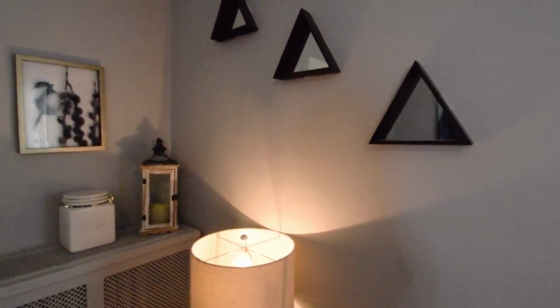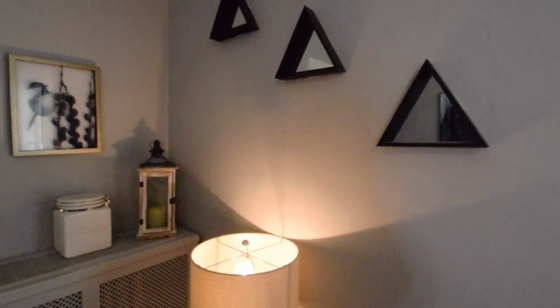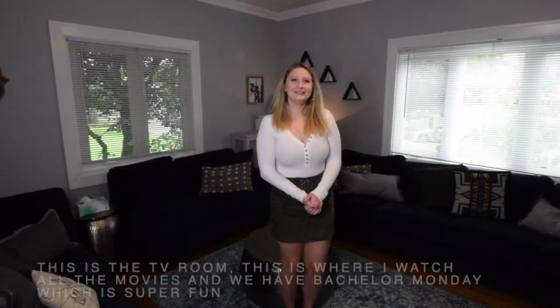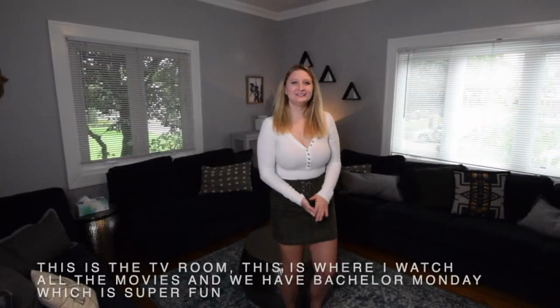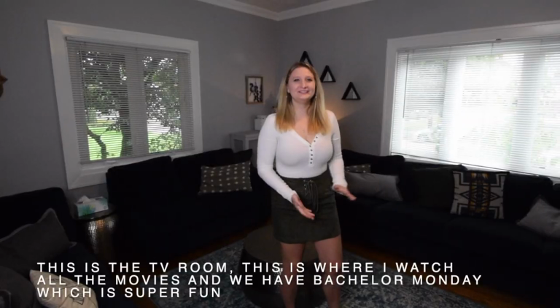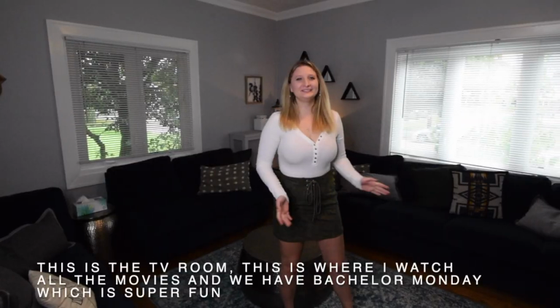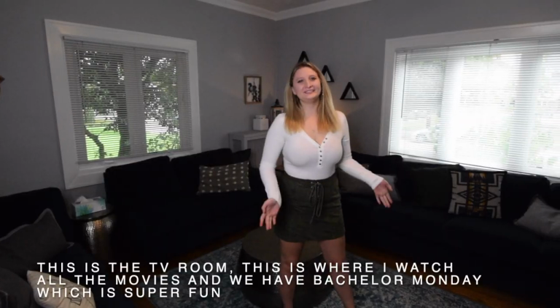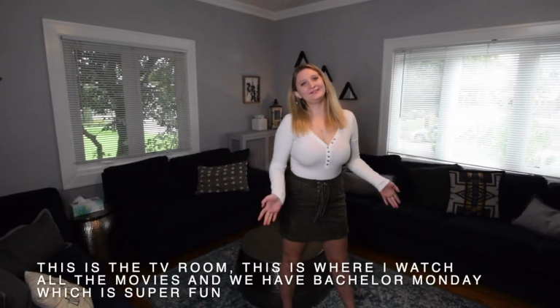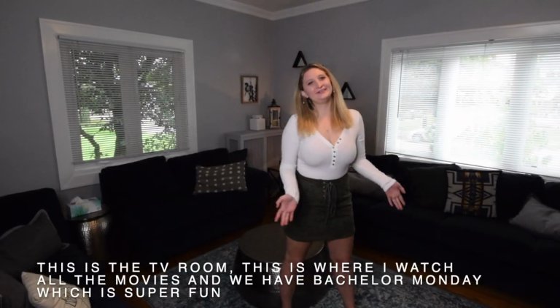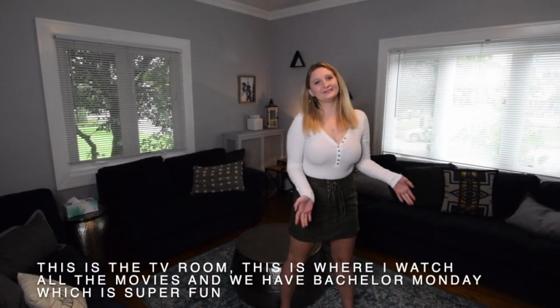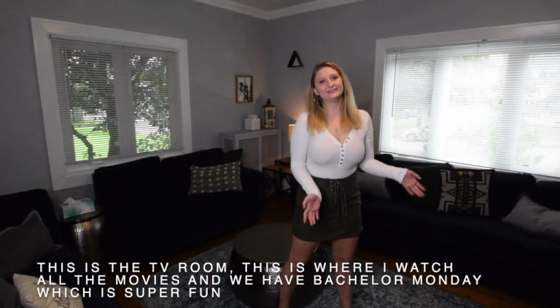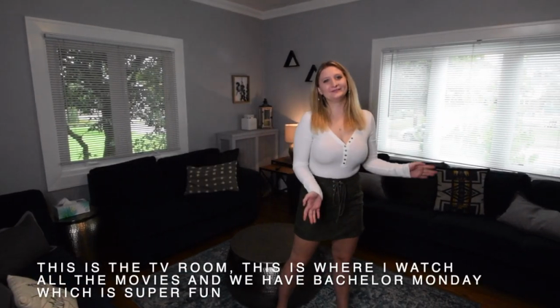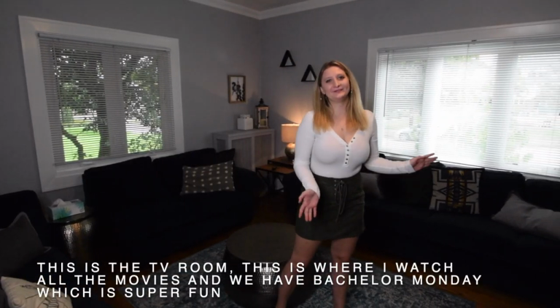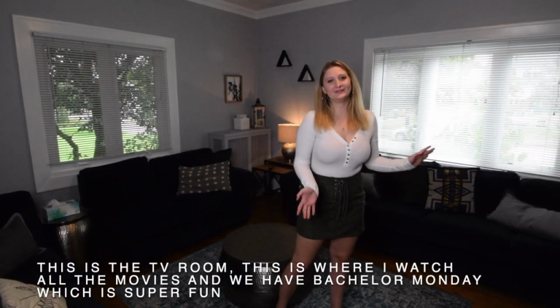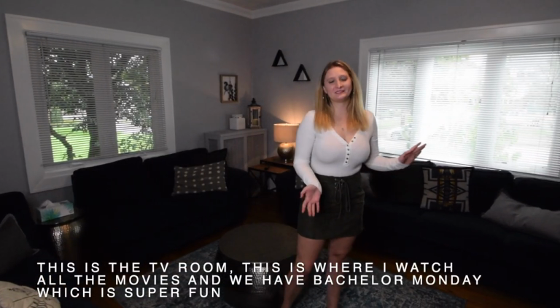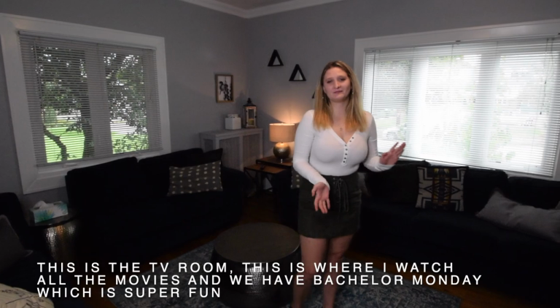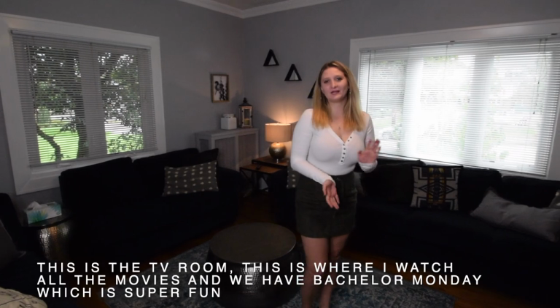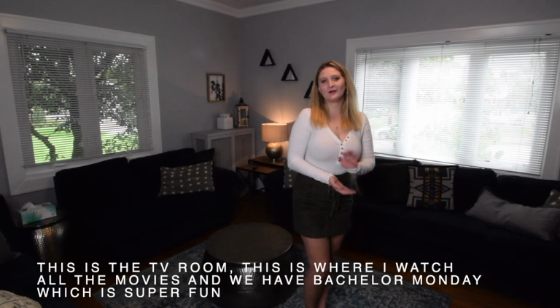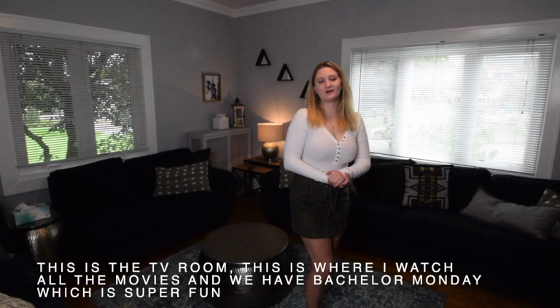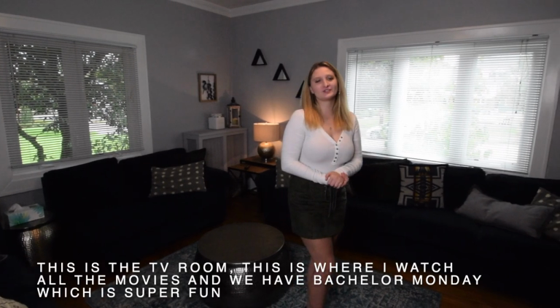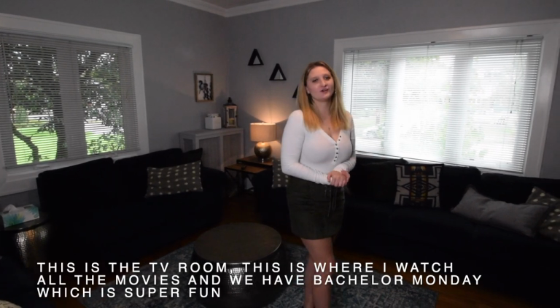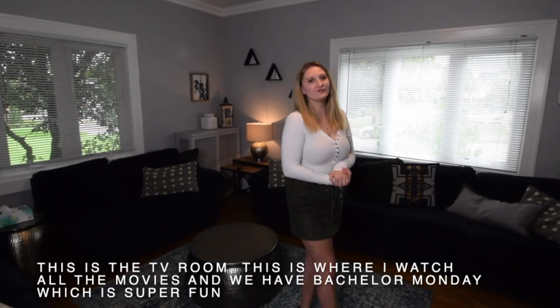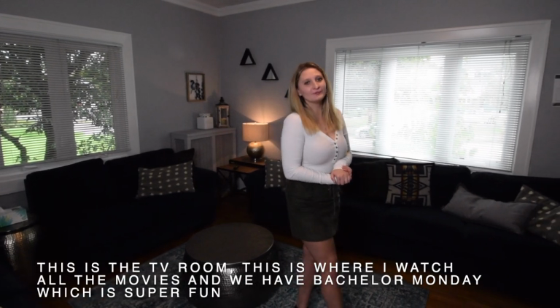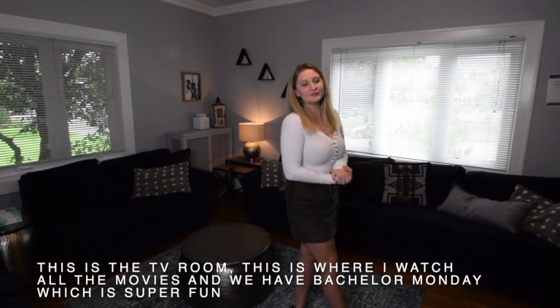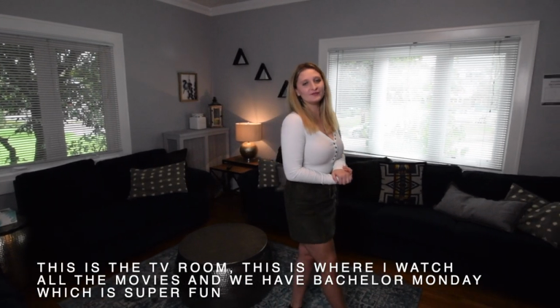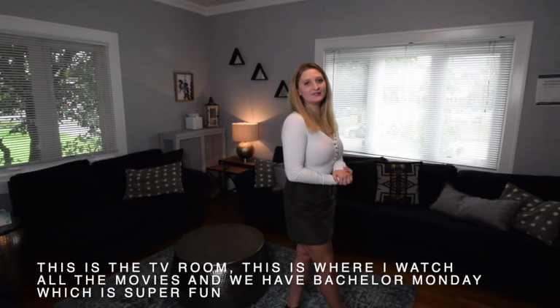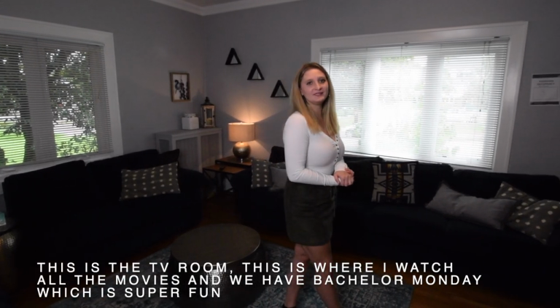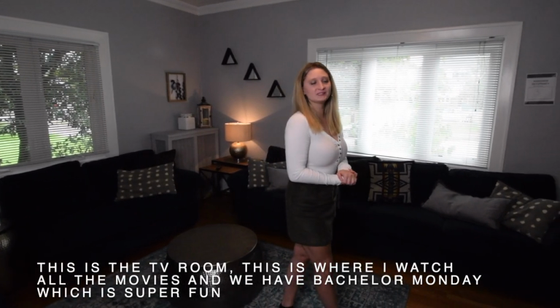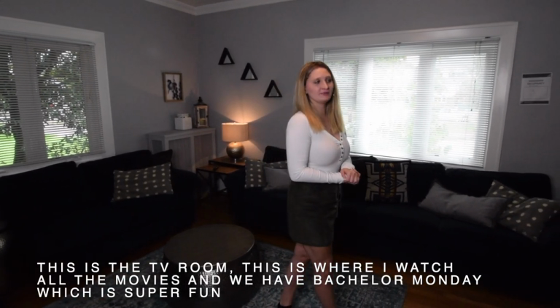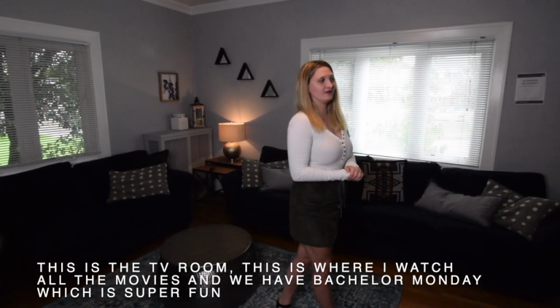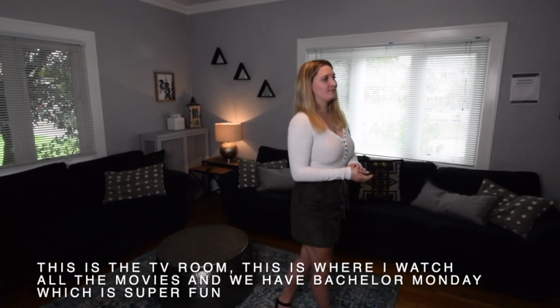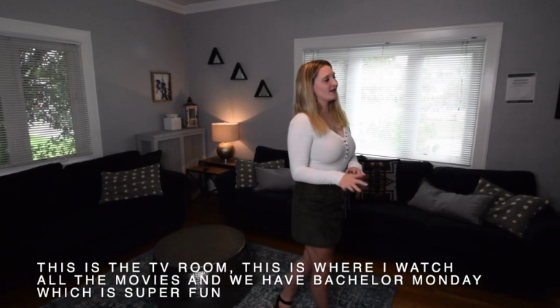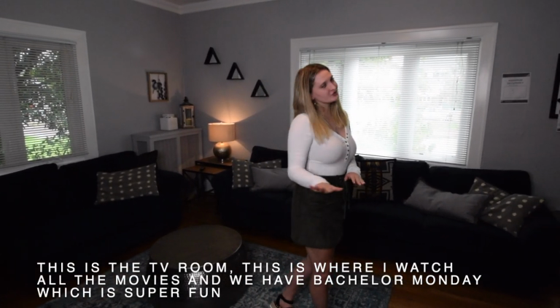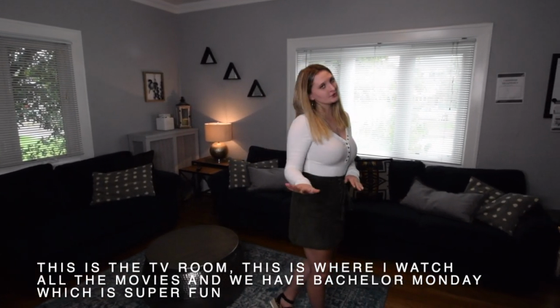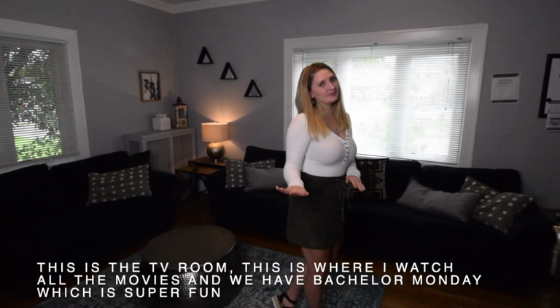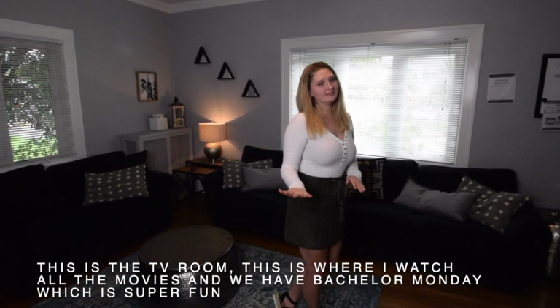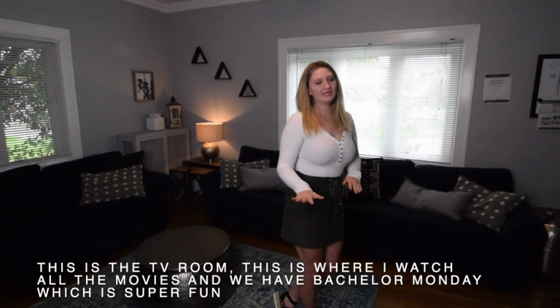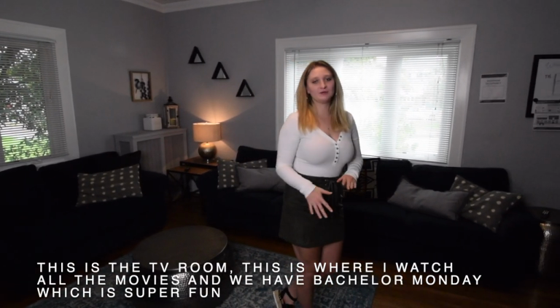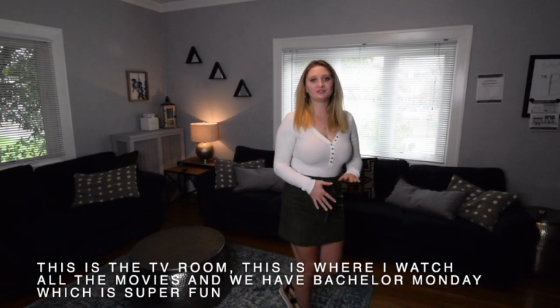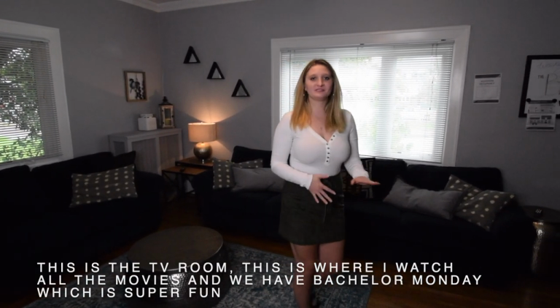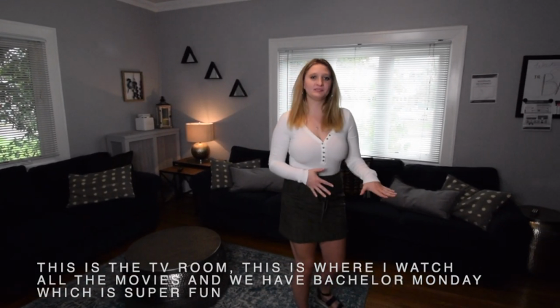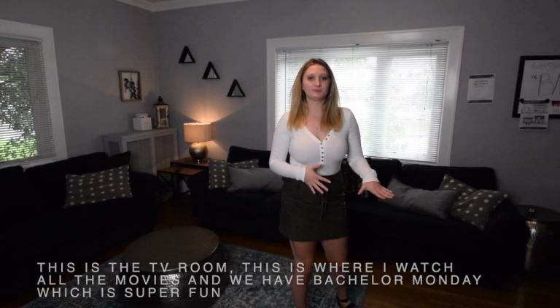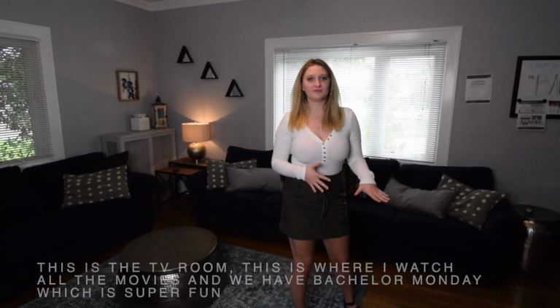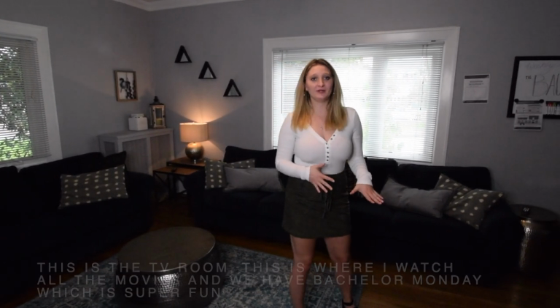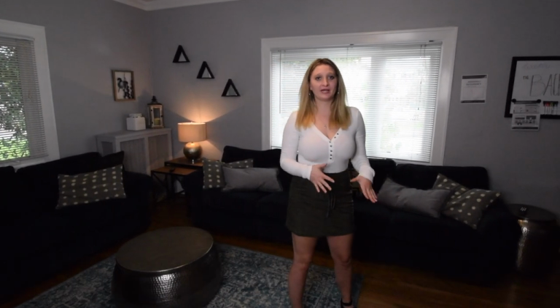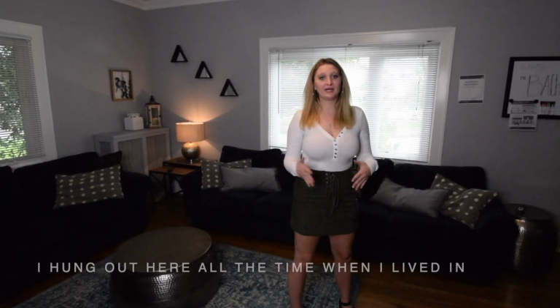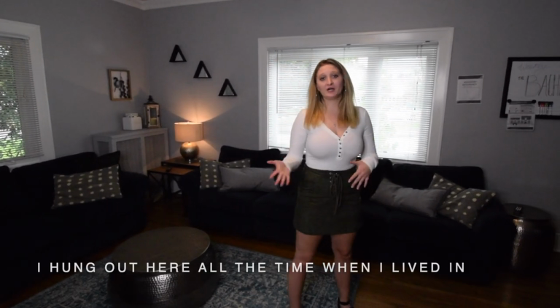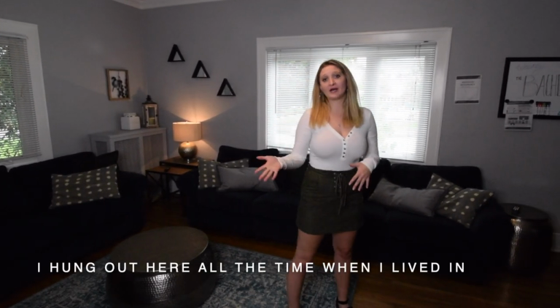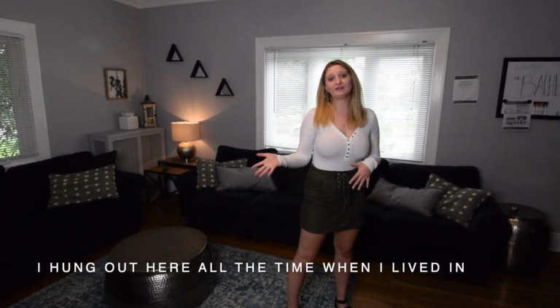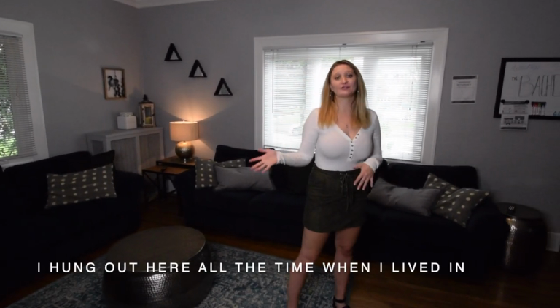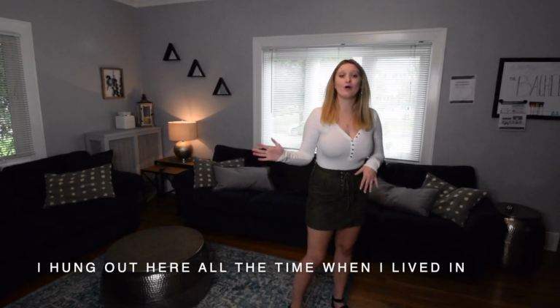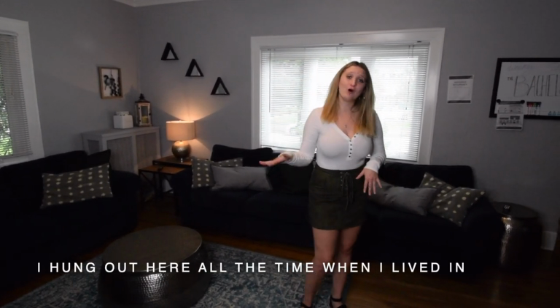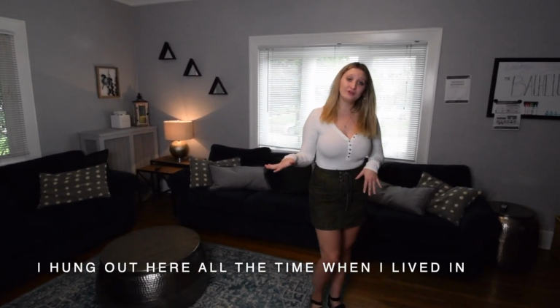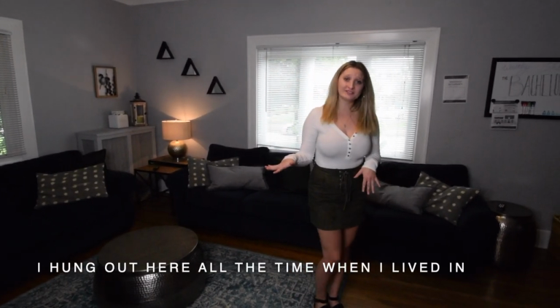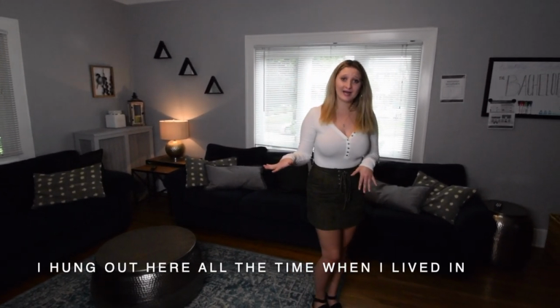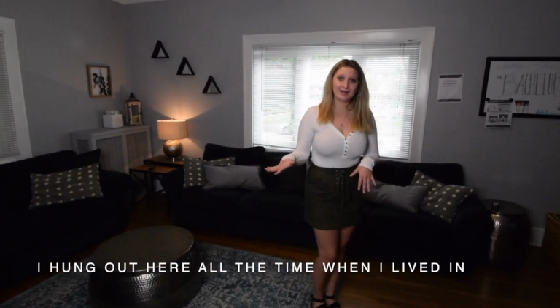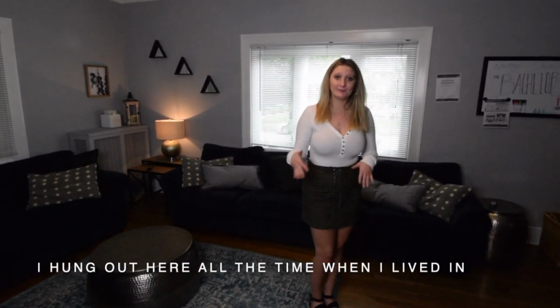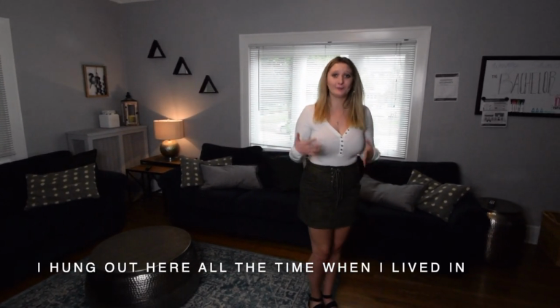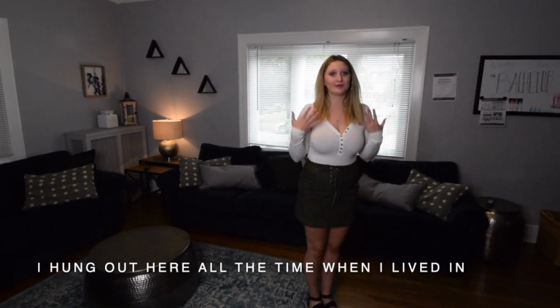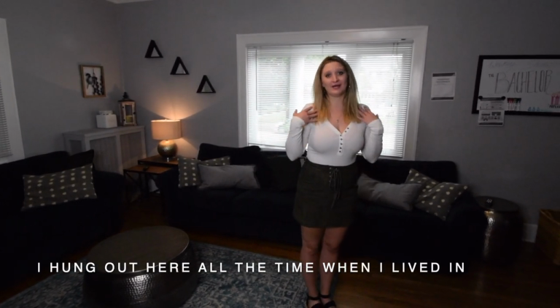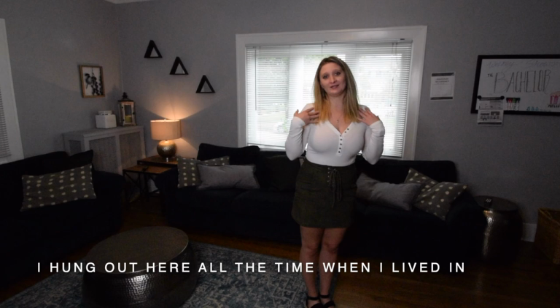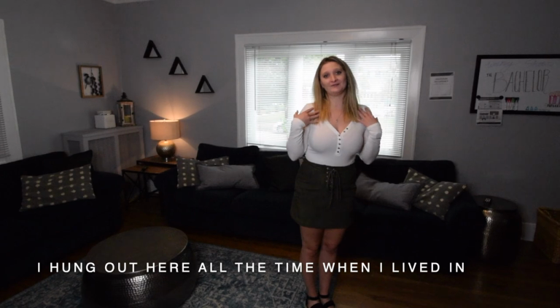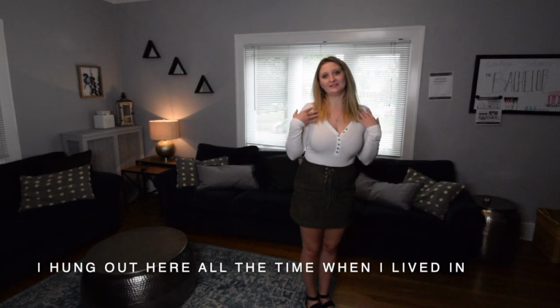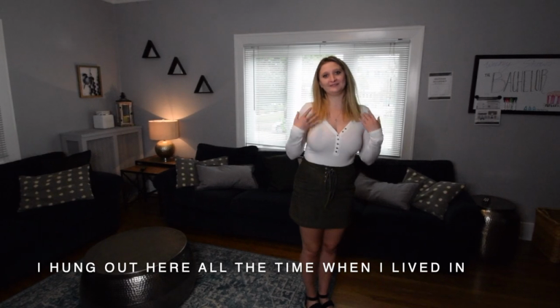This is the TV room. This is where I watch all the movies and we have Bachelor Monday, which was super fun. I hung out here all the time when I lived in.